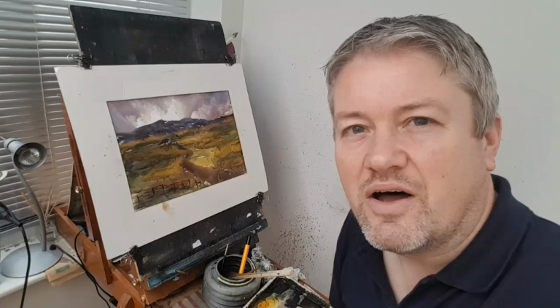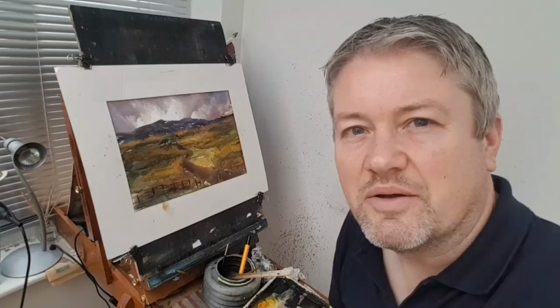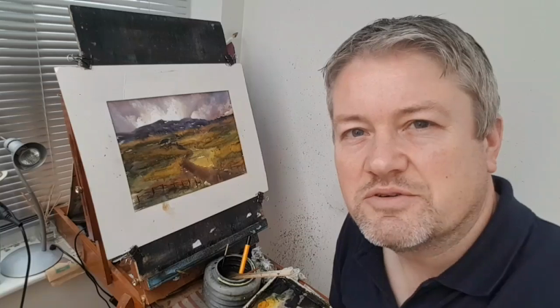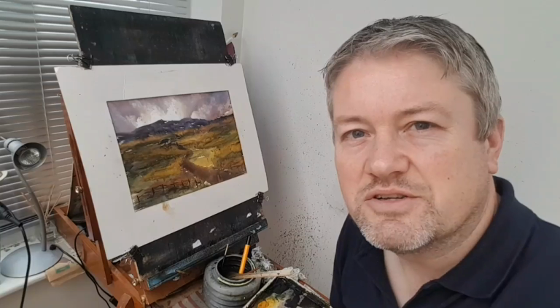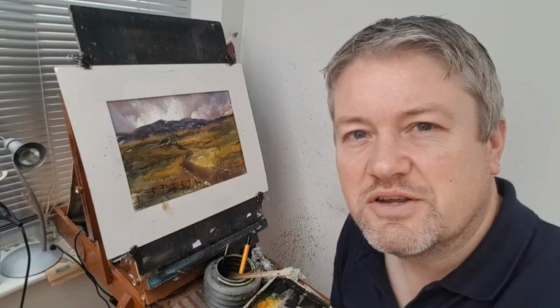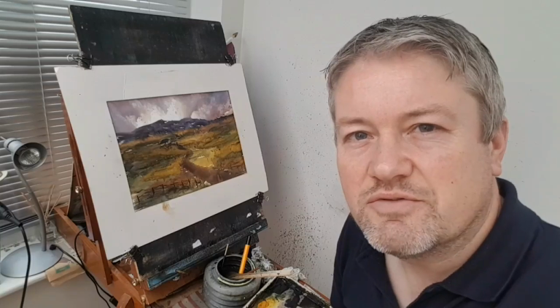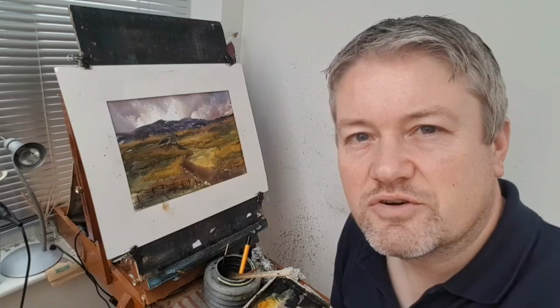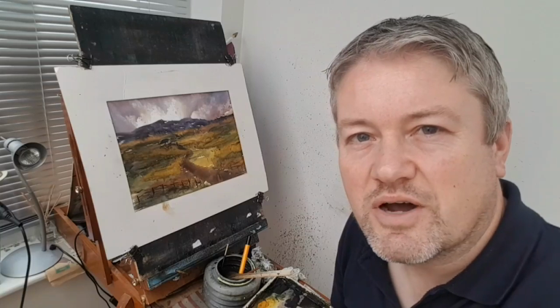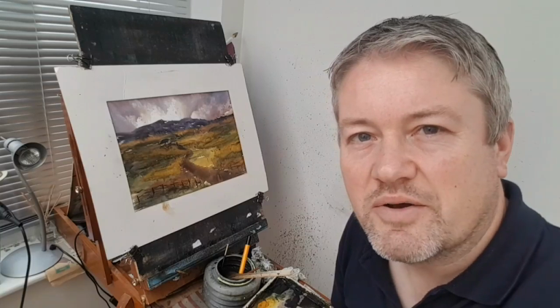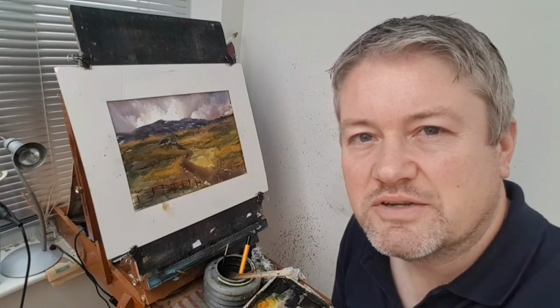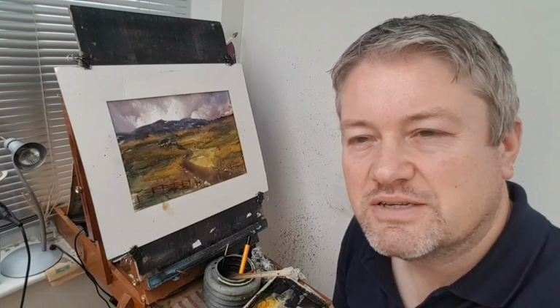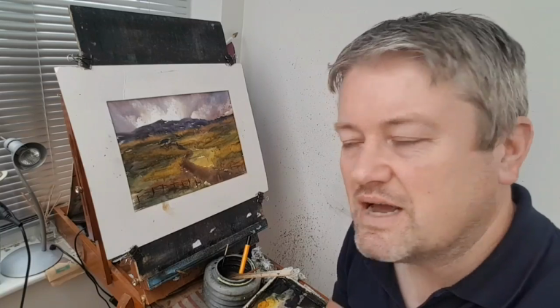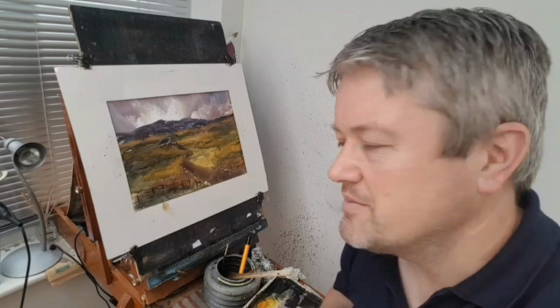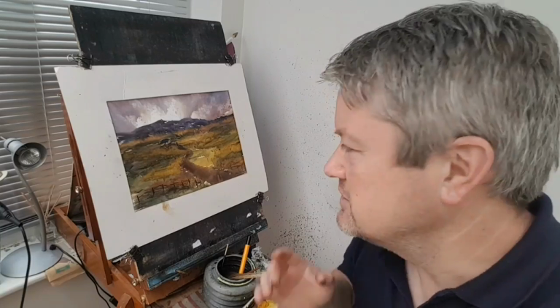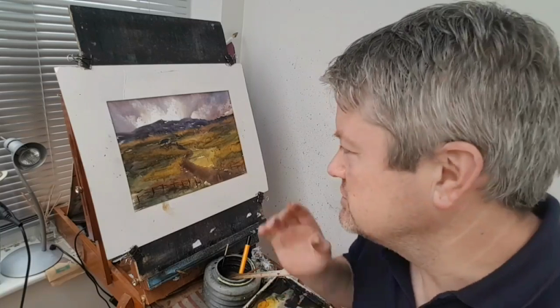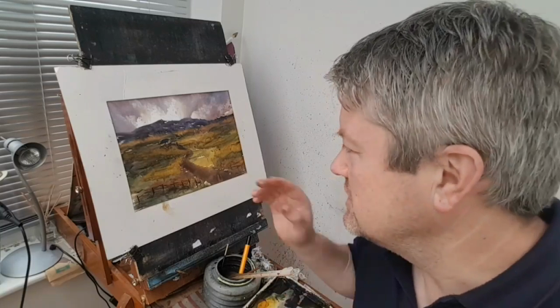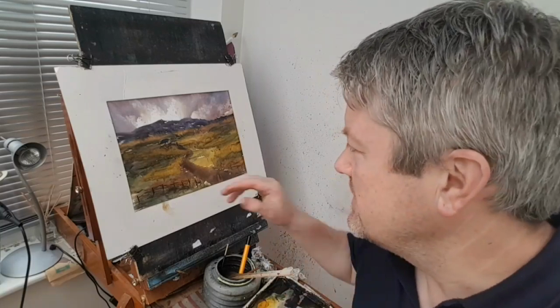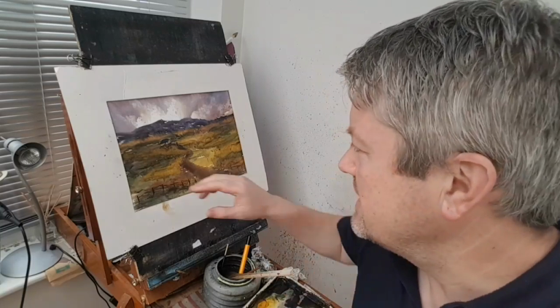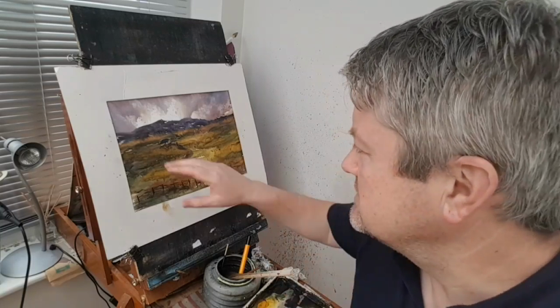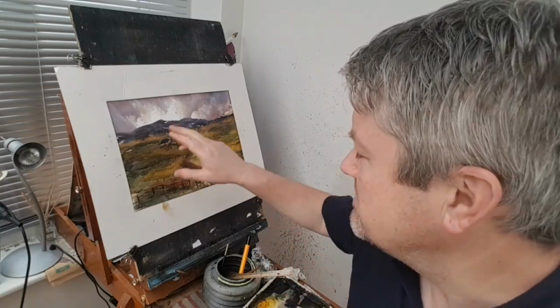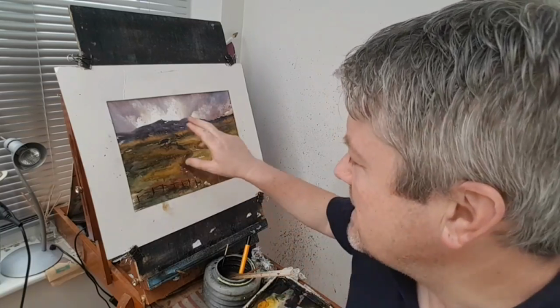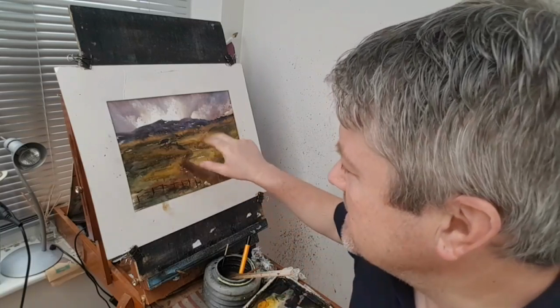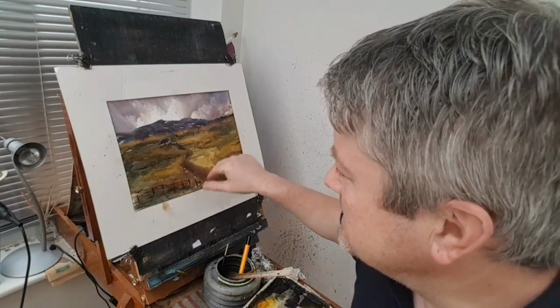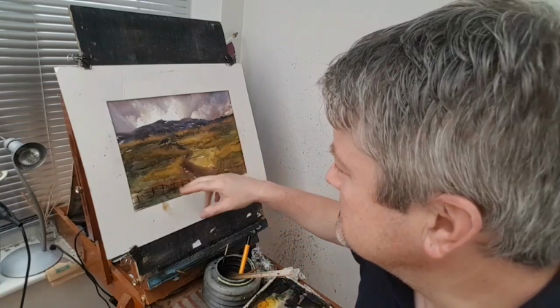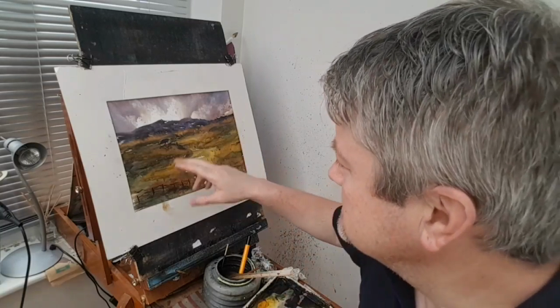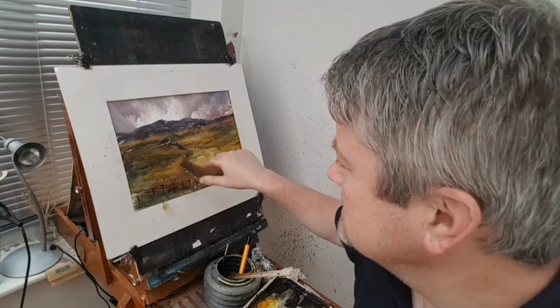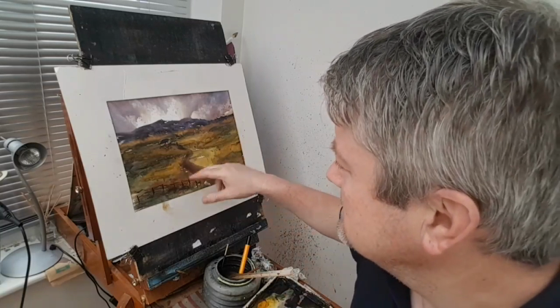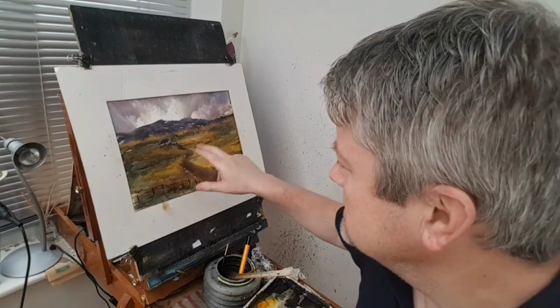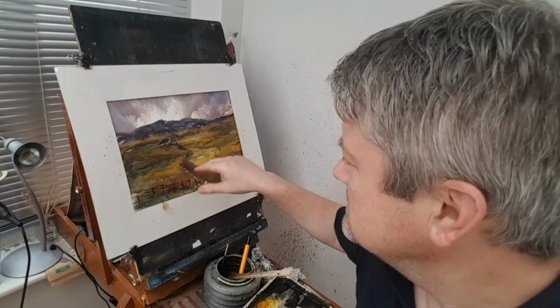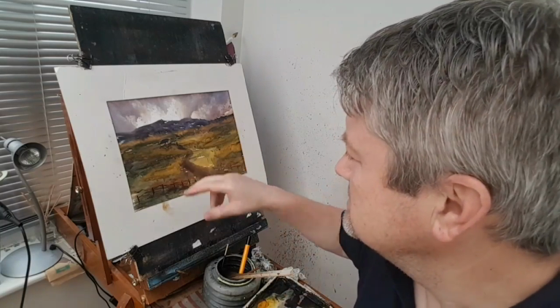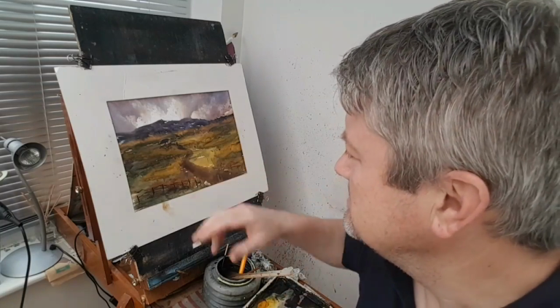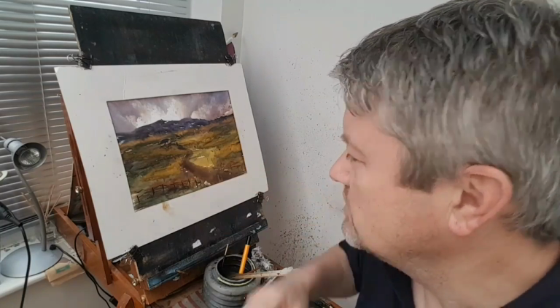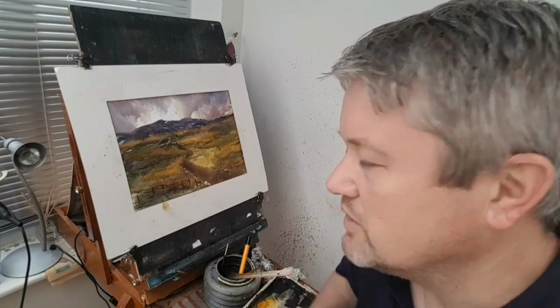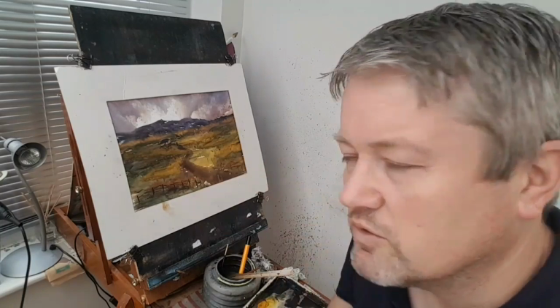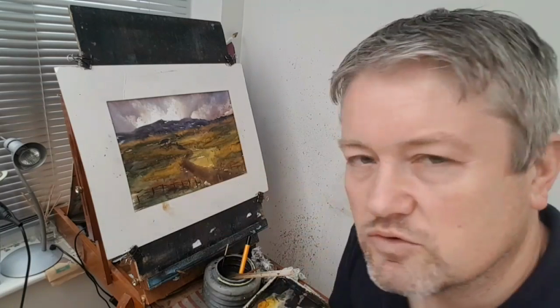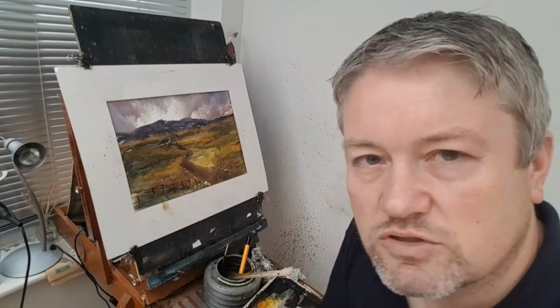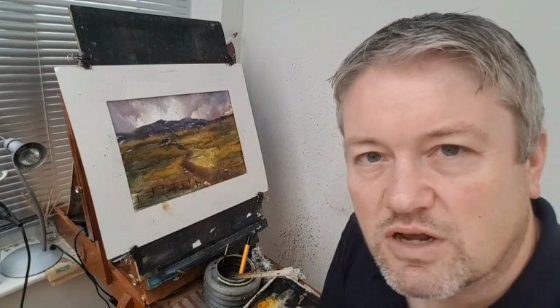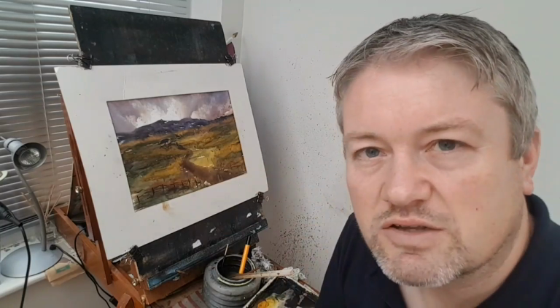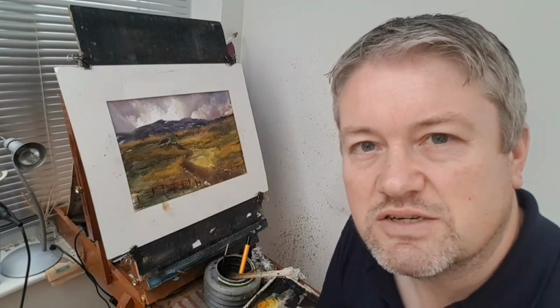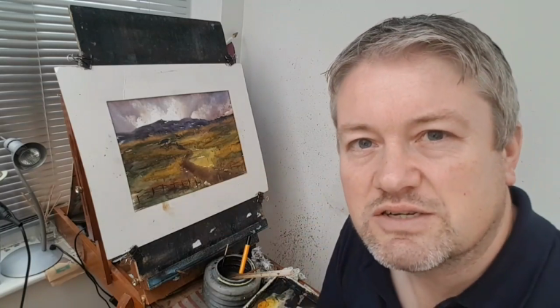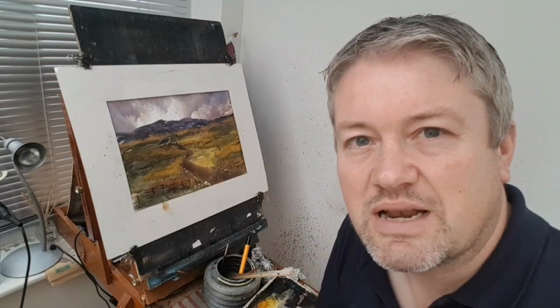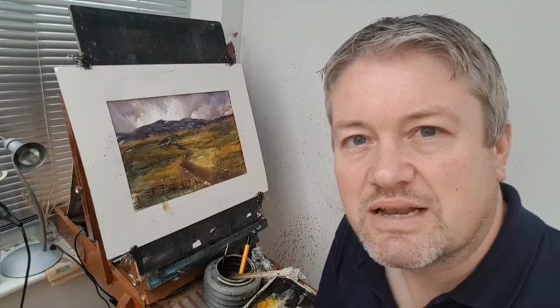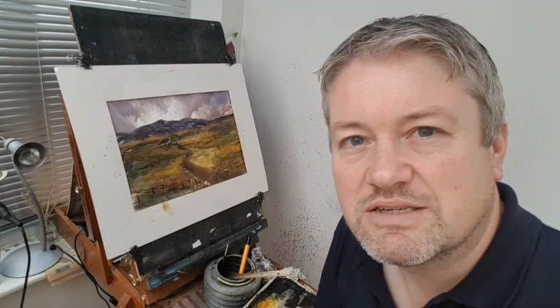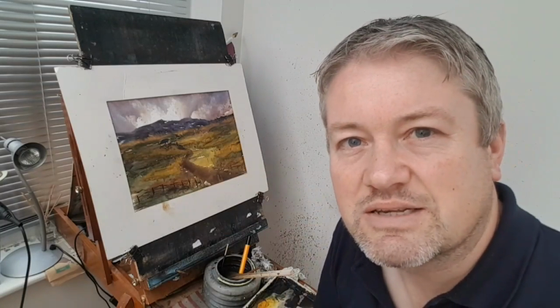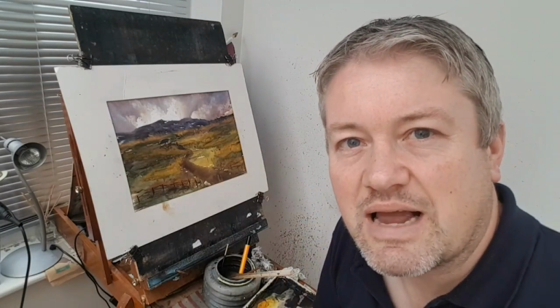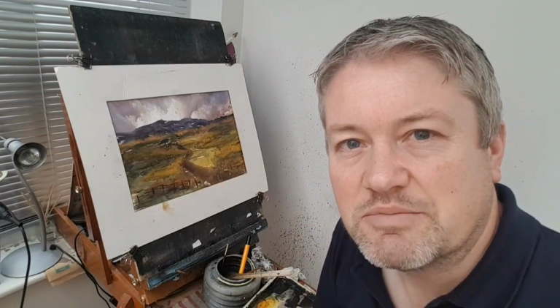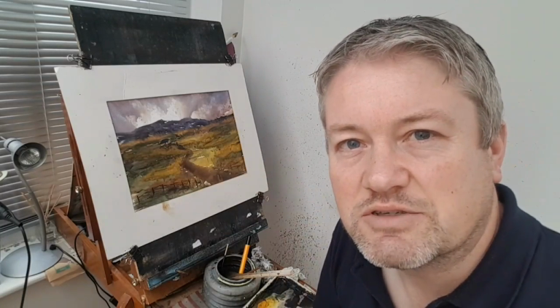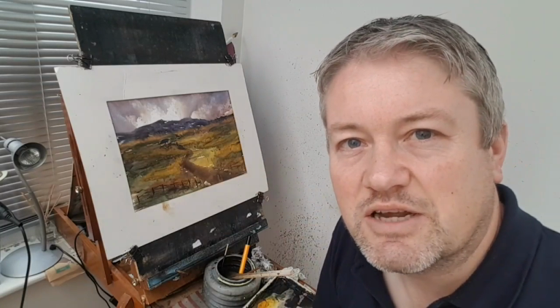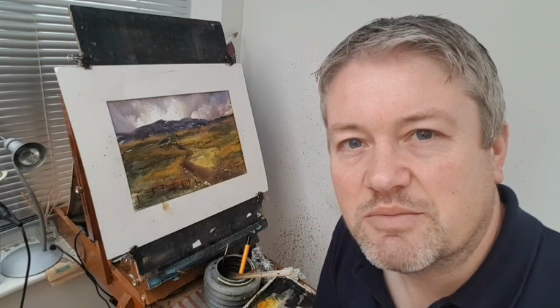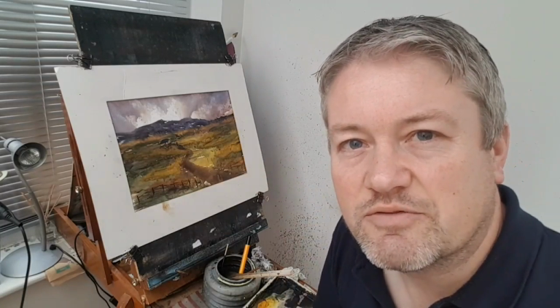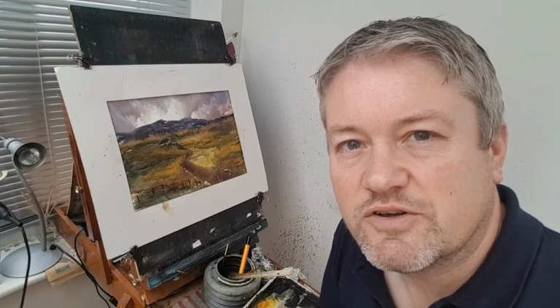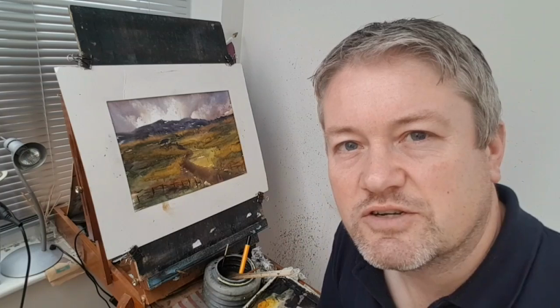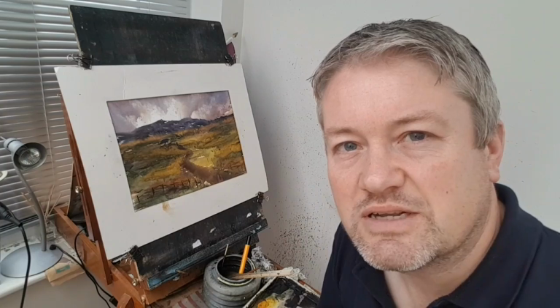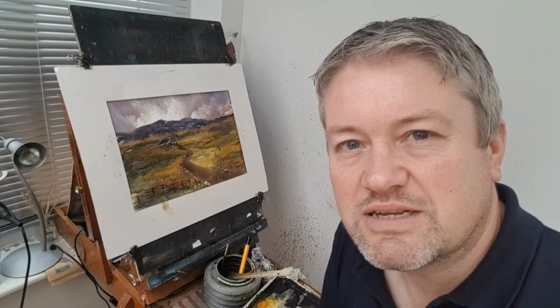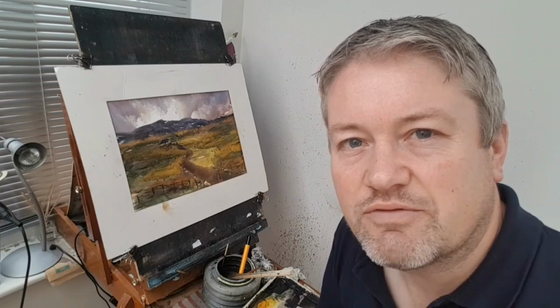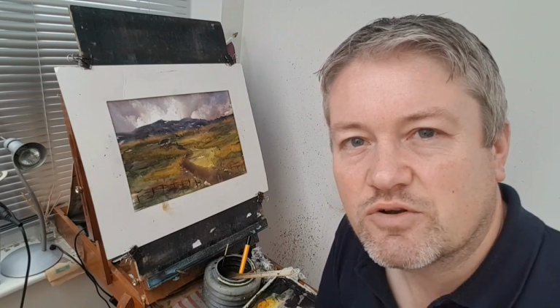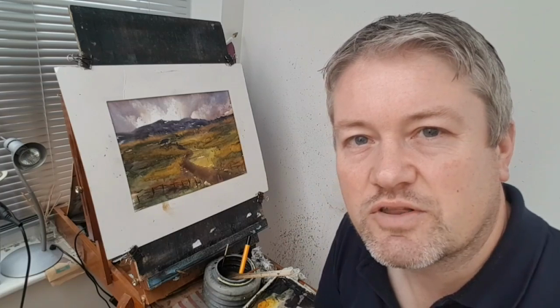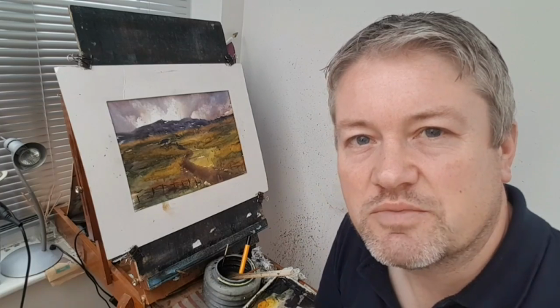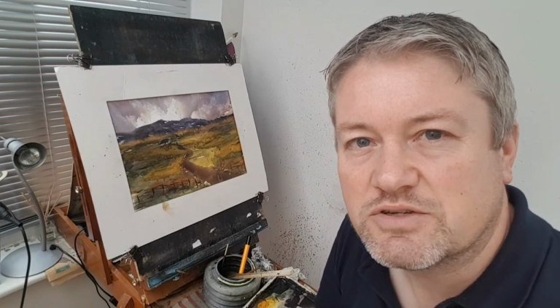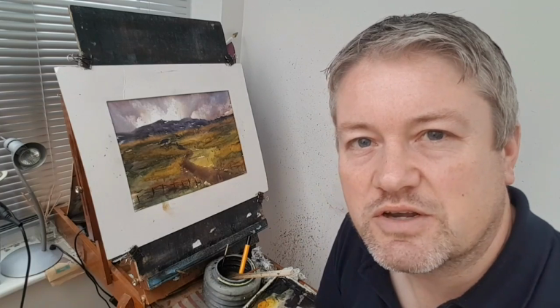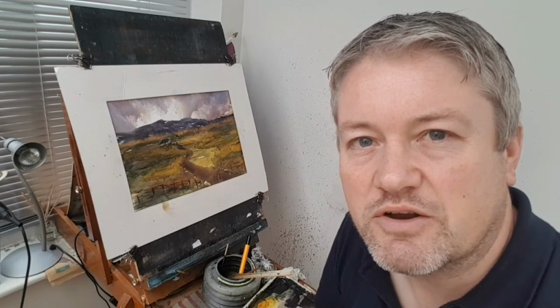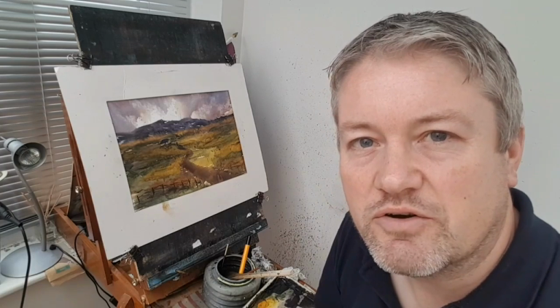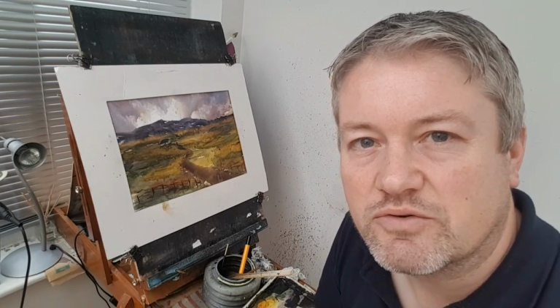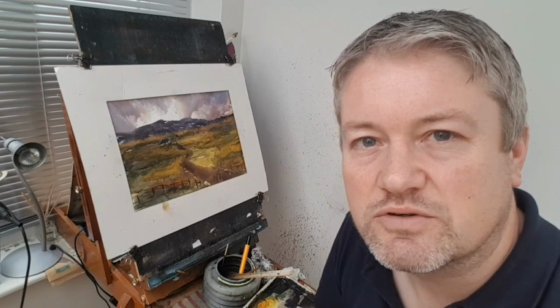Hi, I'm Stephen Crone. Today I'm going to show you how to paint this simple little Scottish landscape scene. But first, let's have a look at the materials.